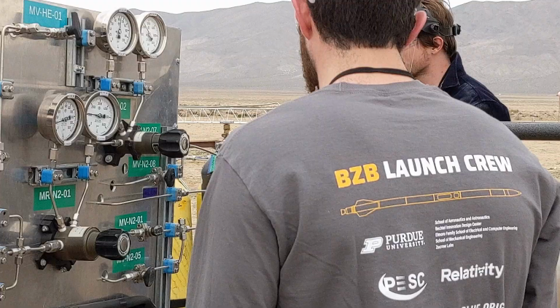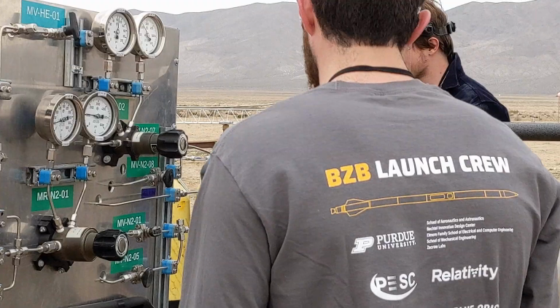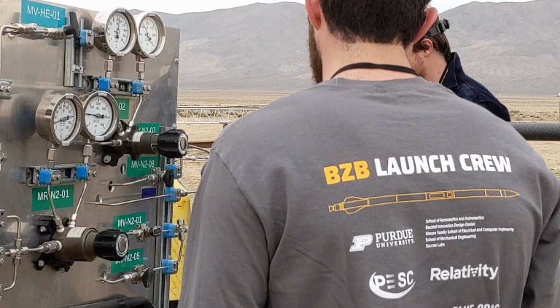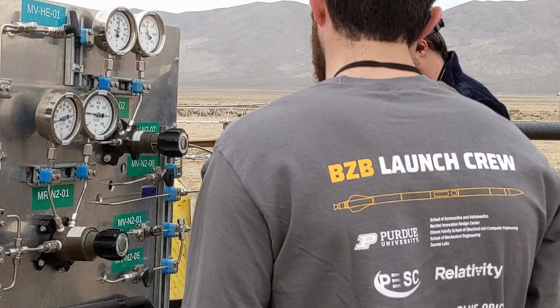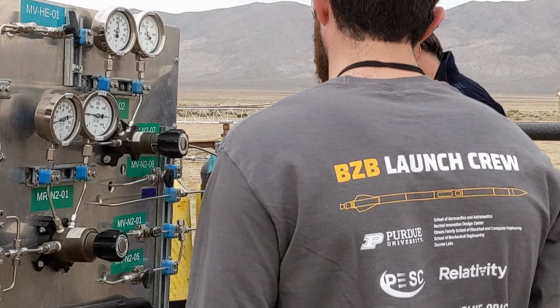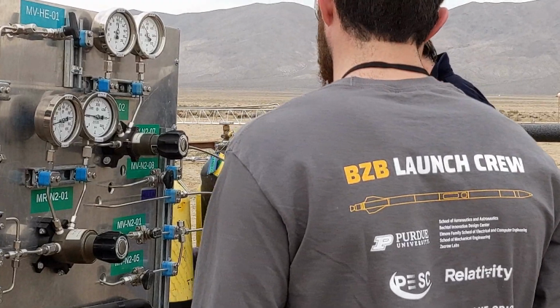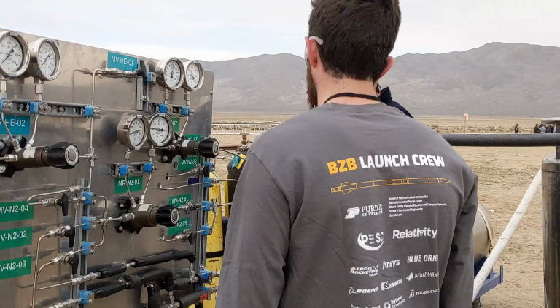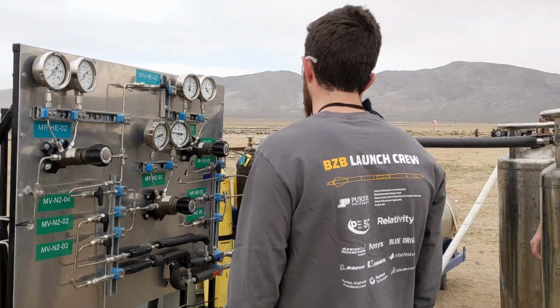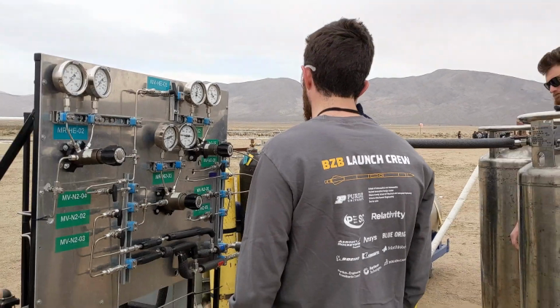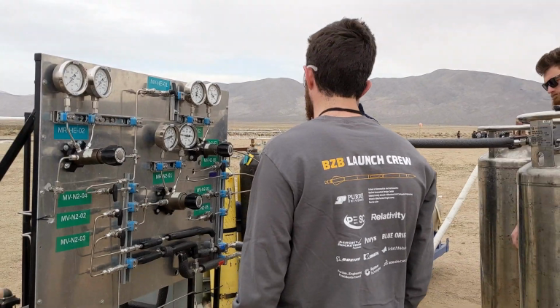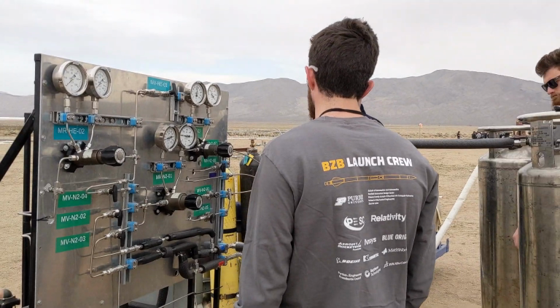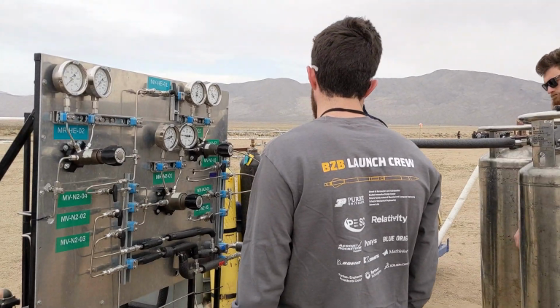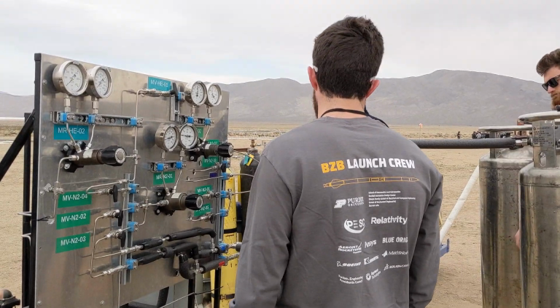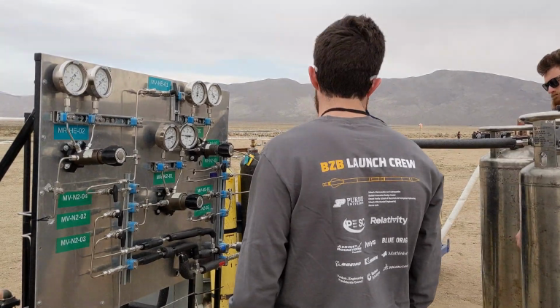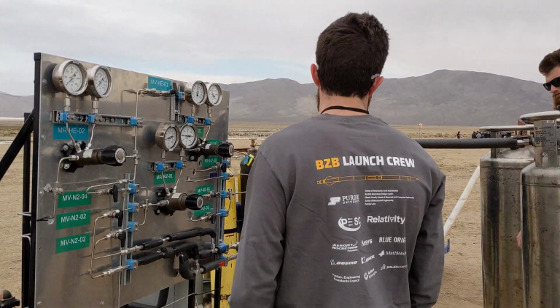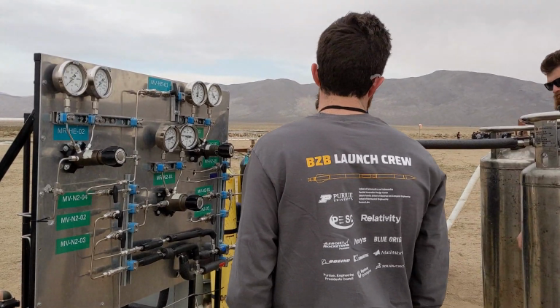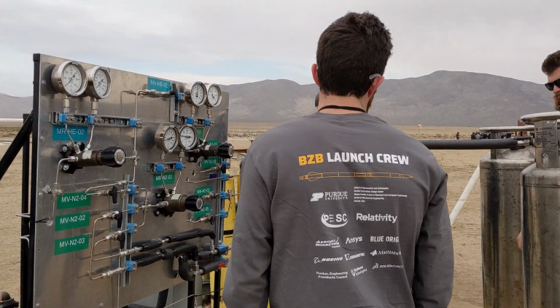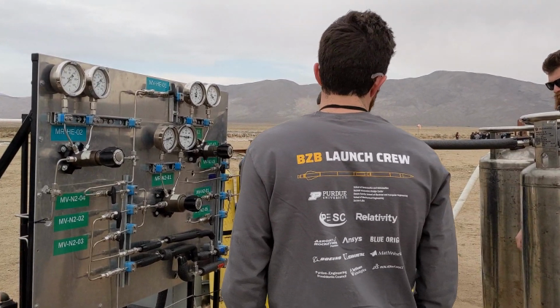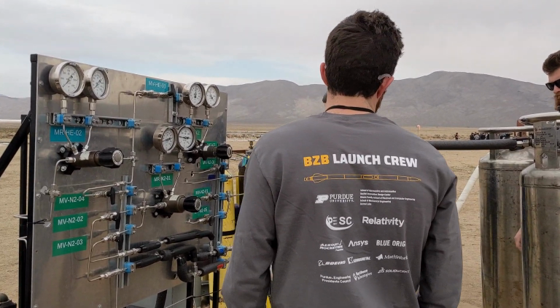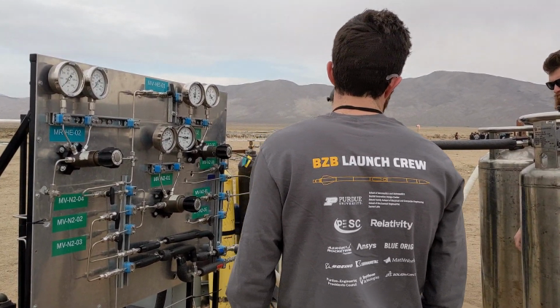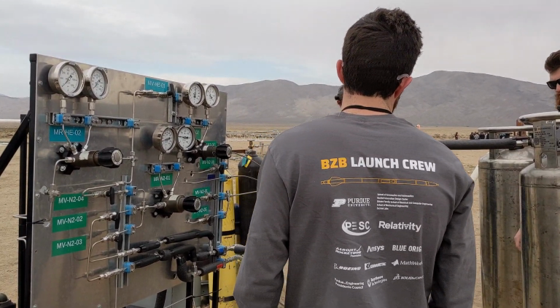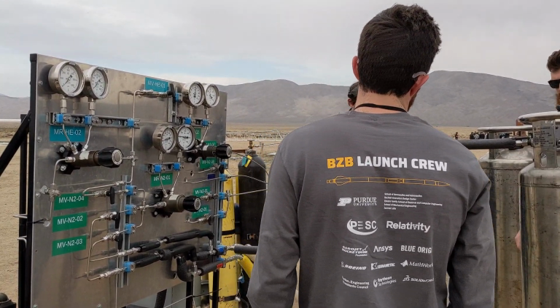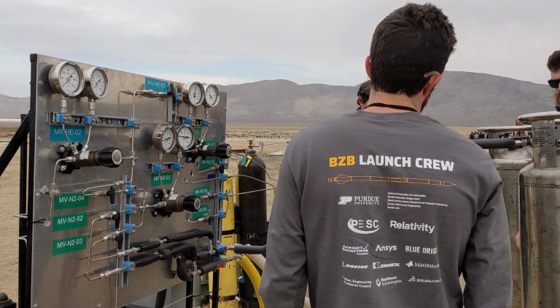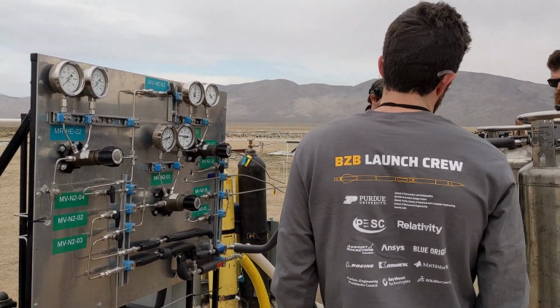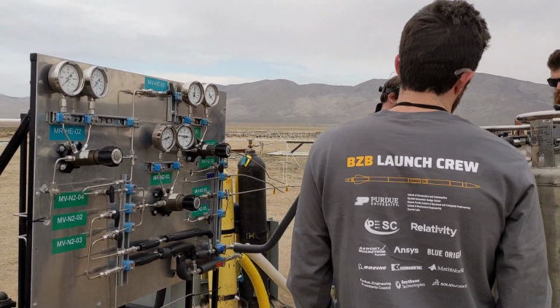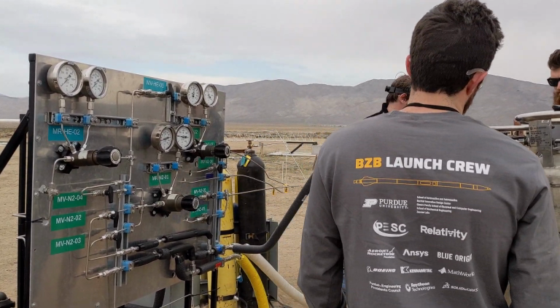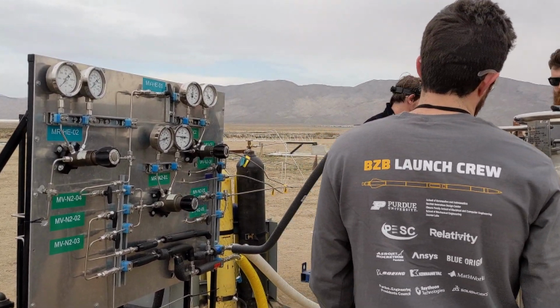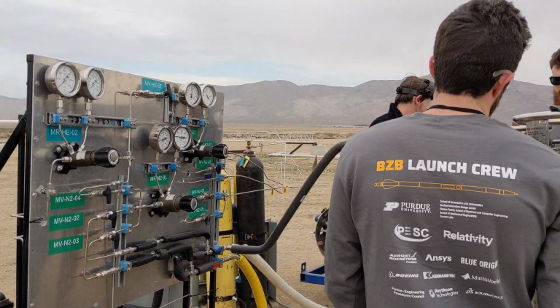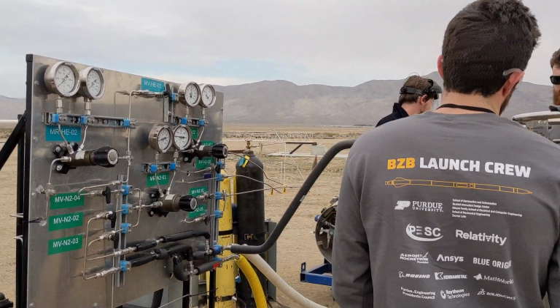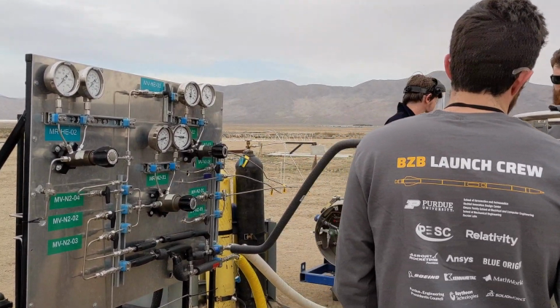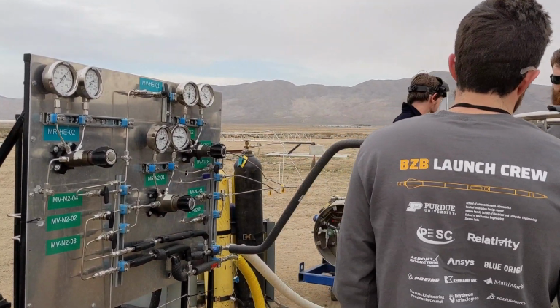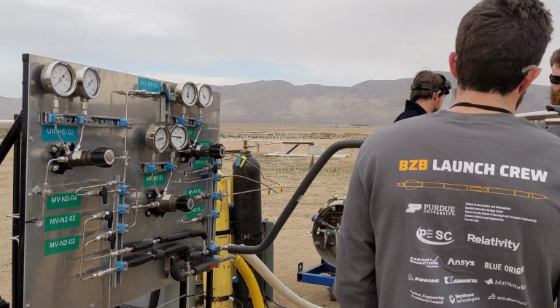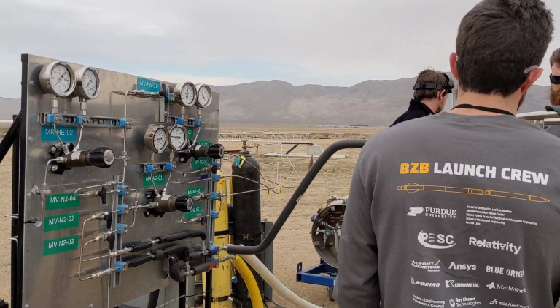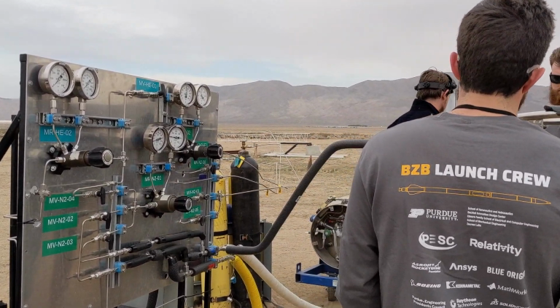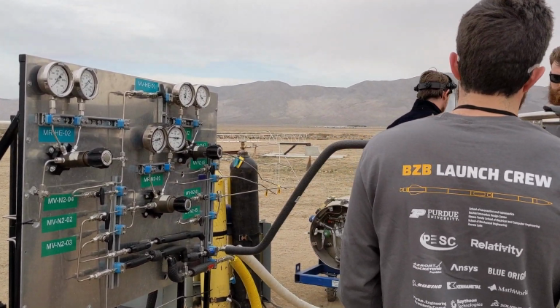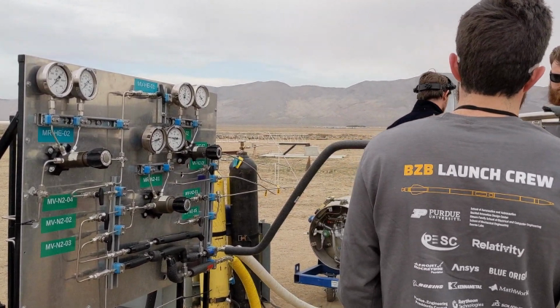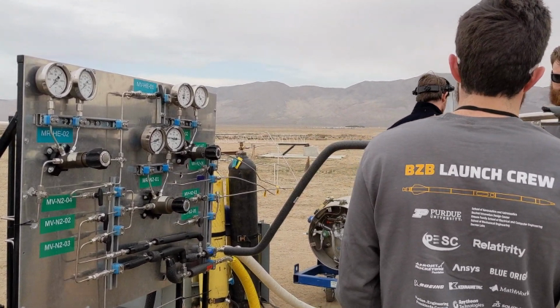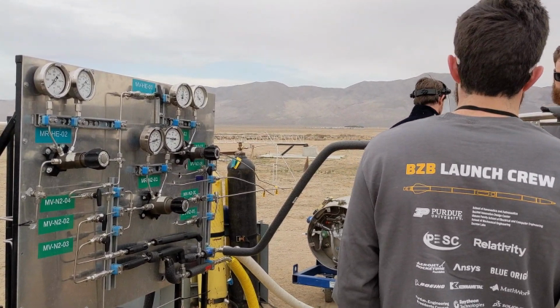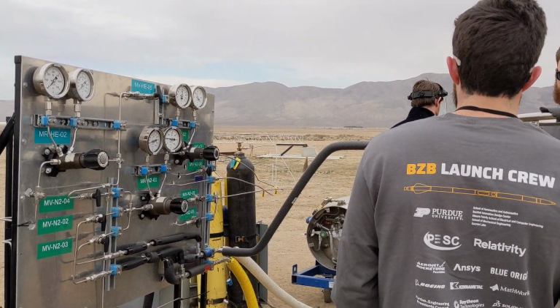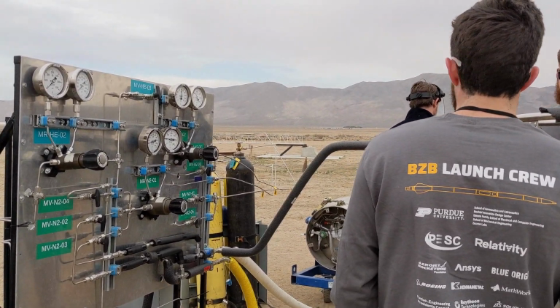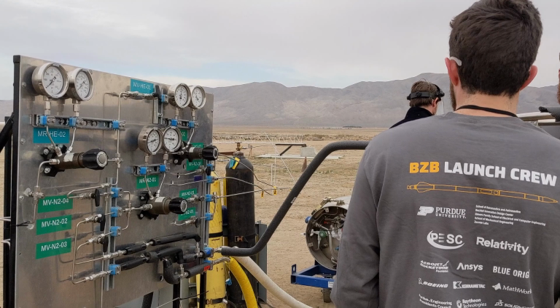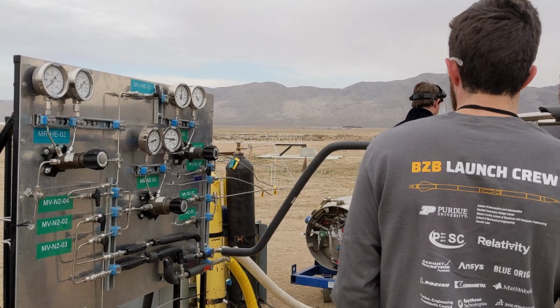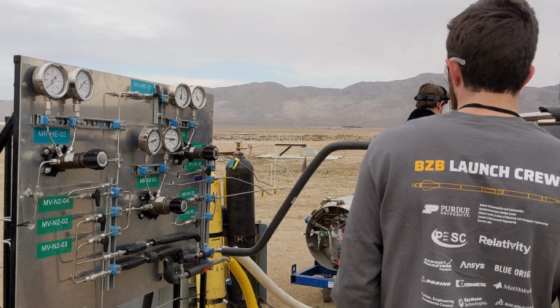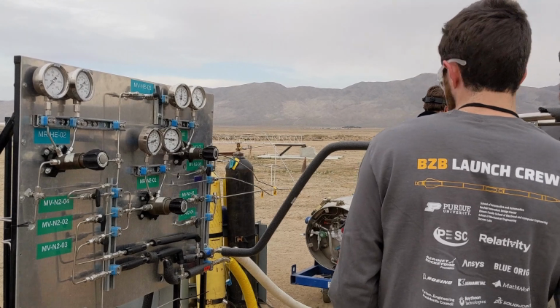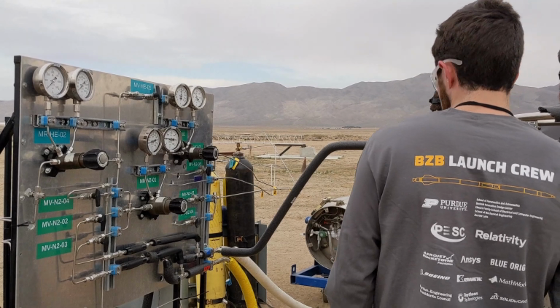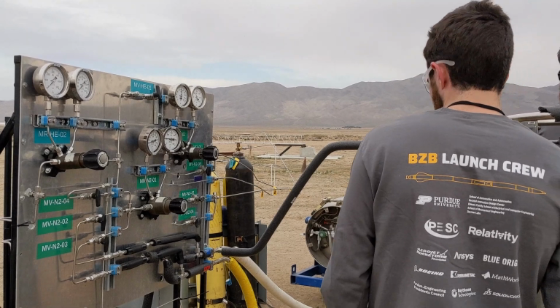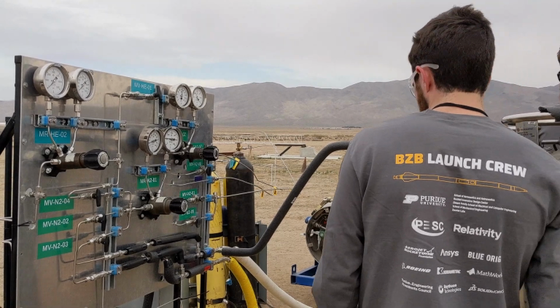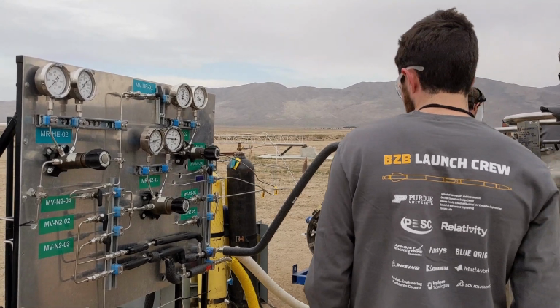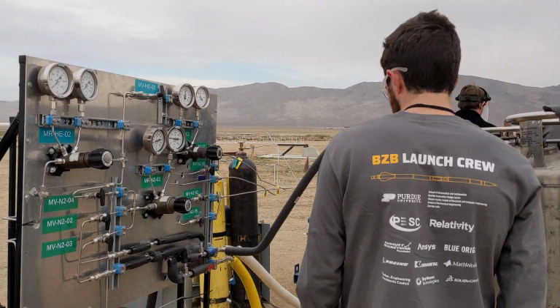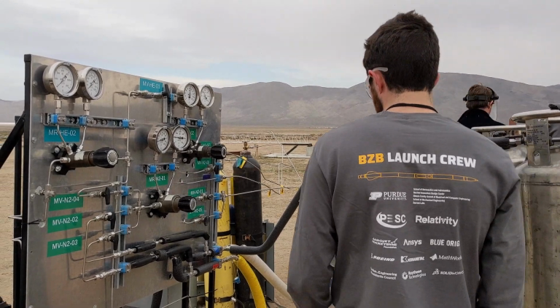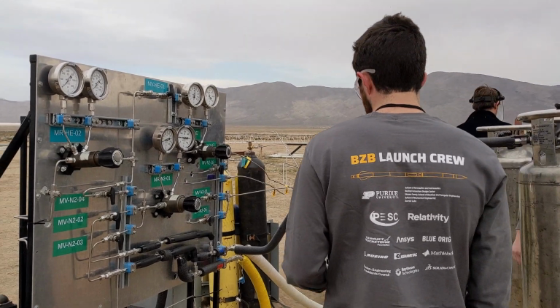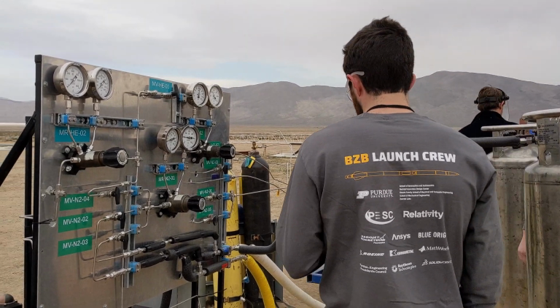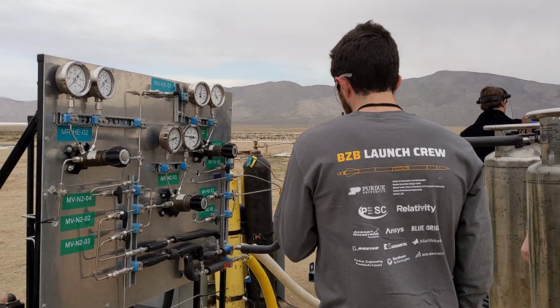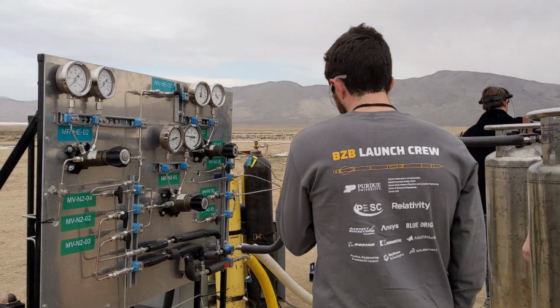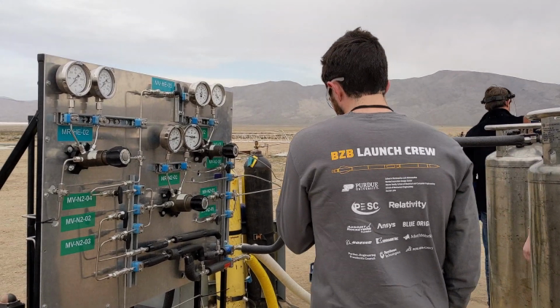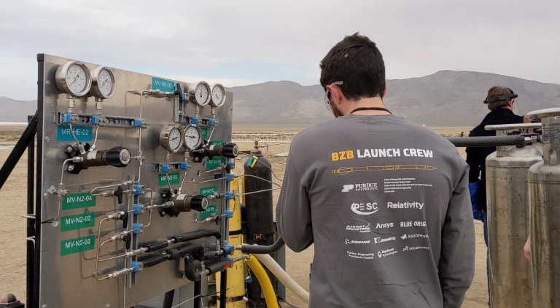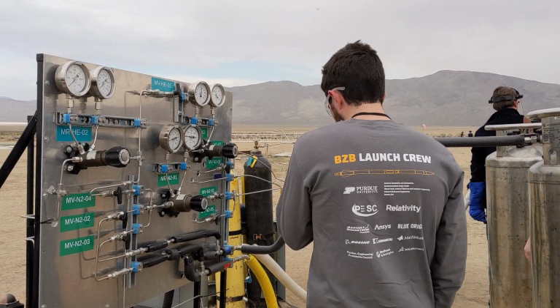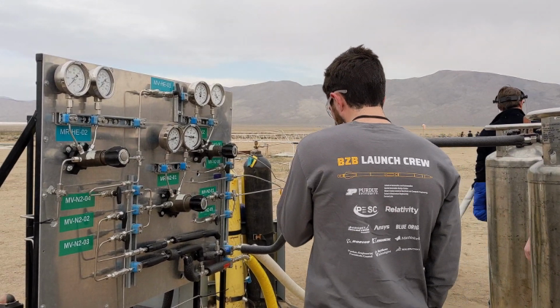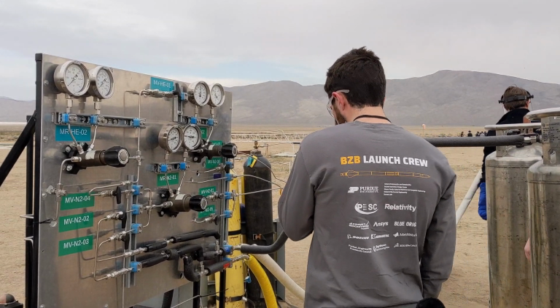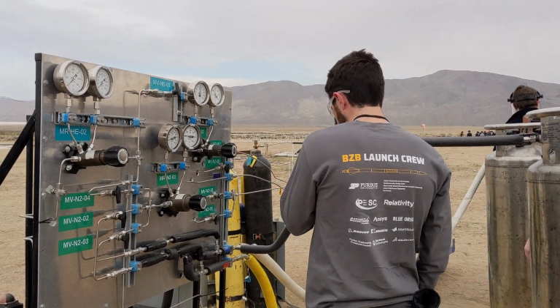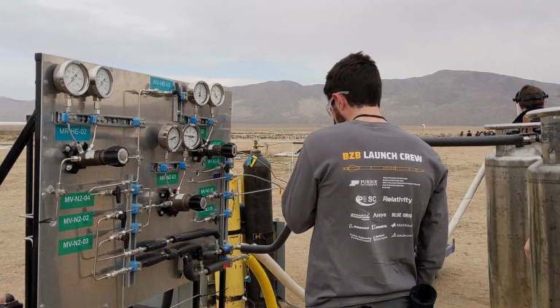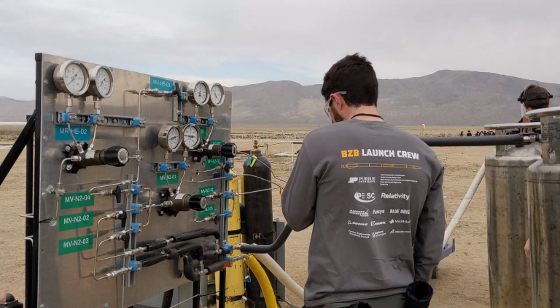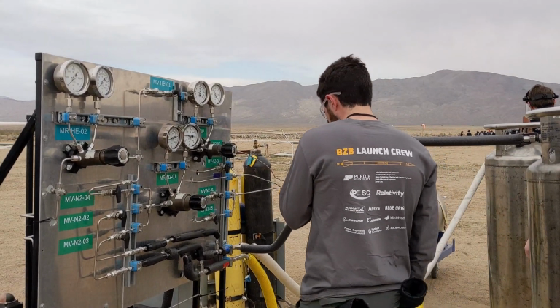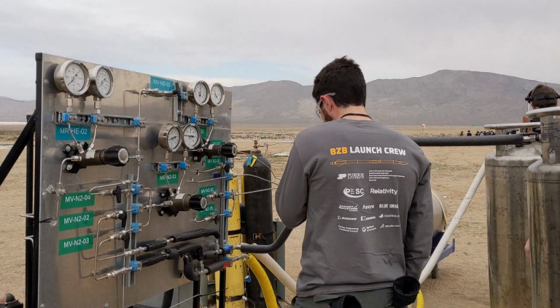System preload. Verify auto one, two and three are closed. Yep, all closed. All are closed.